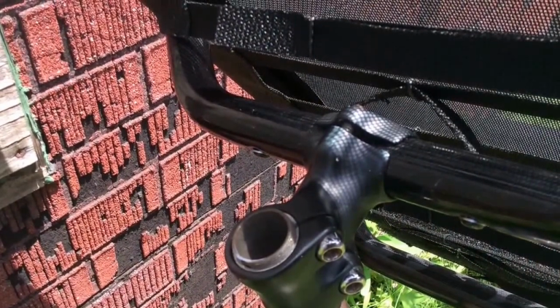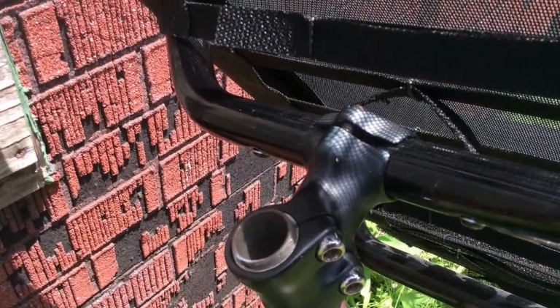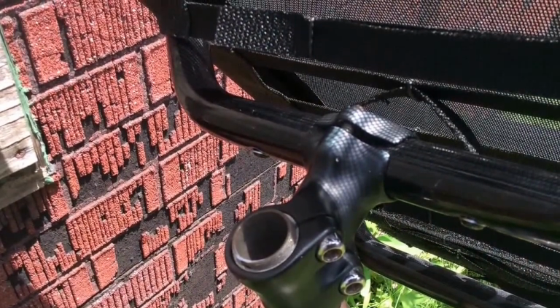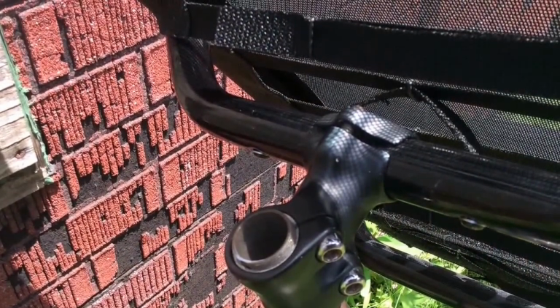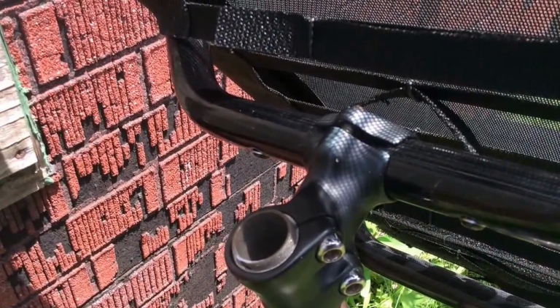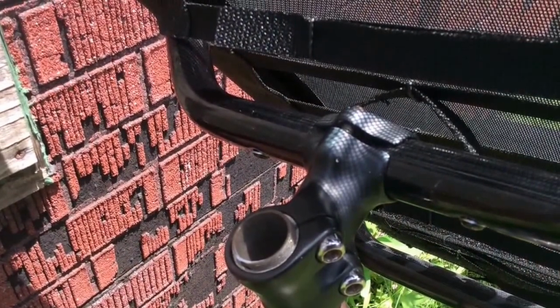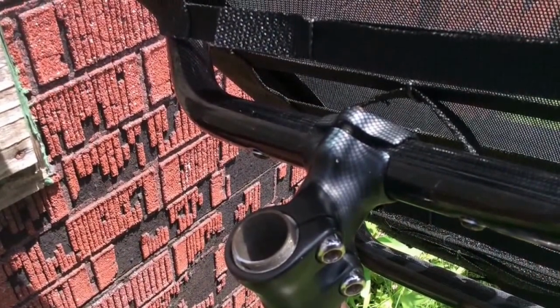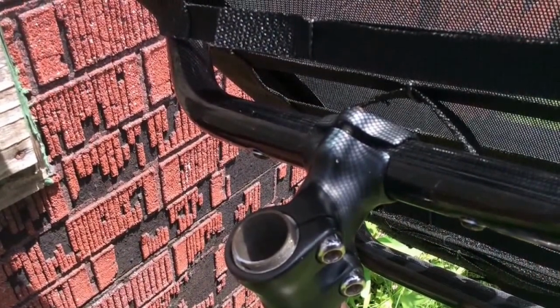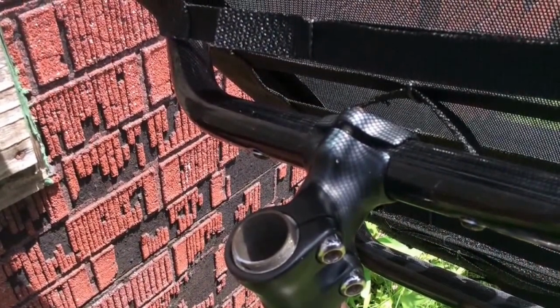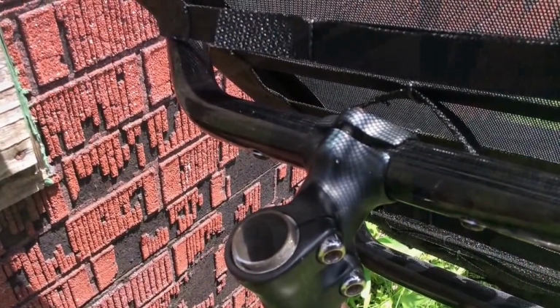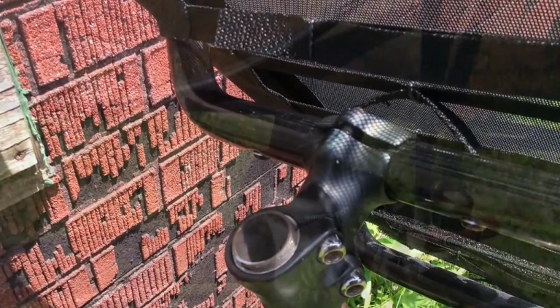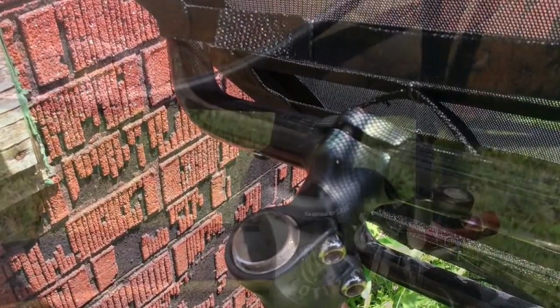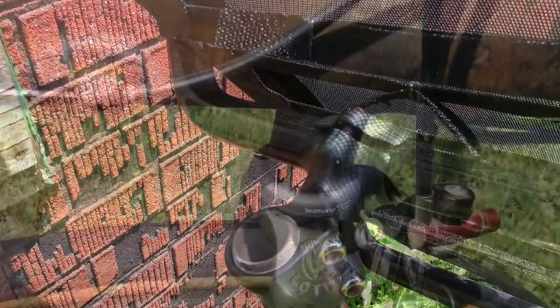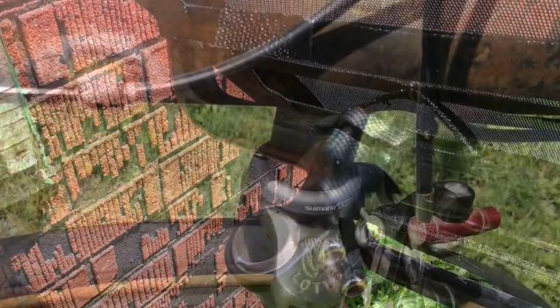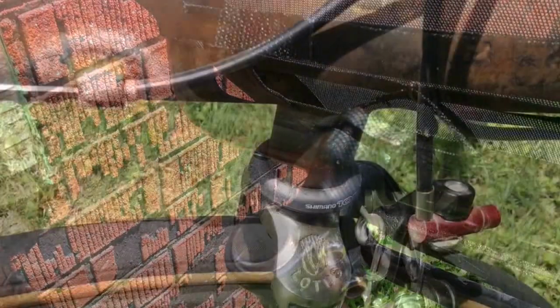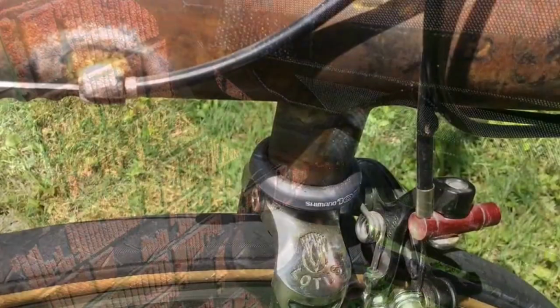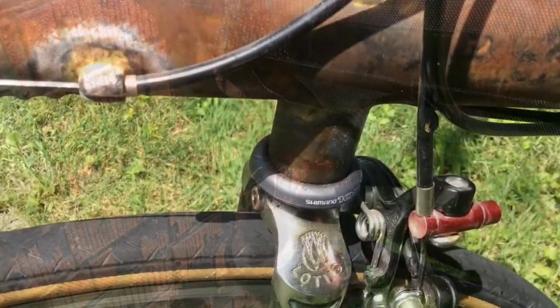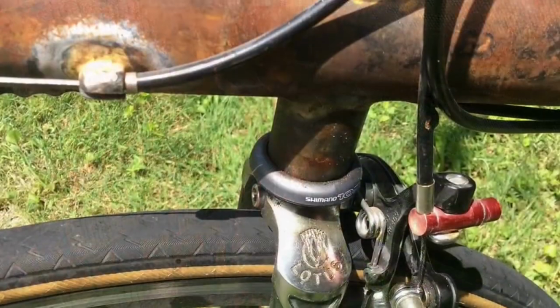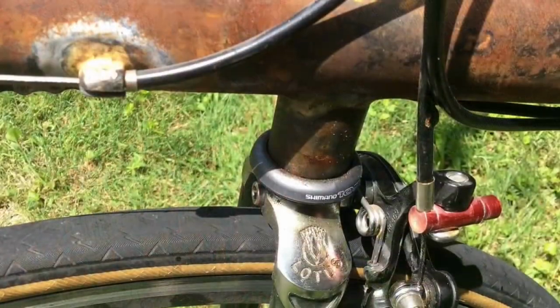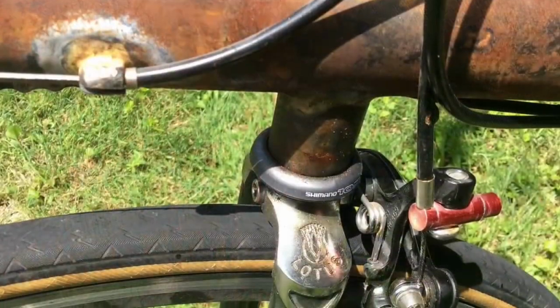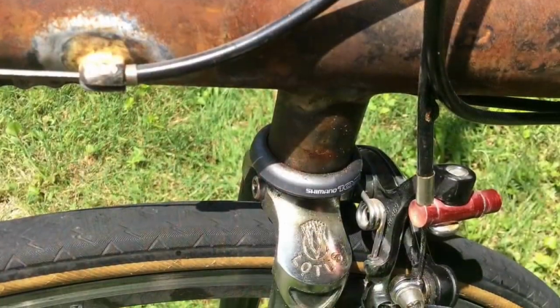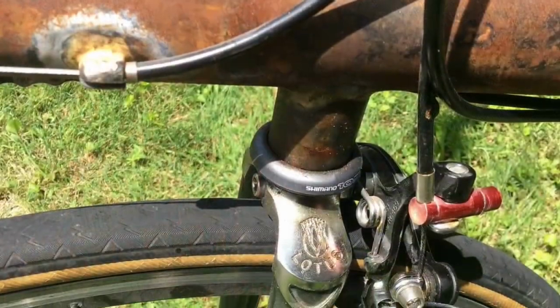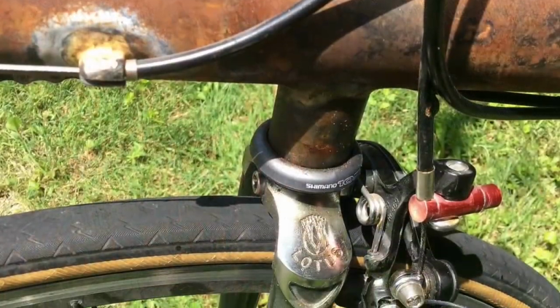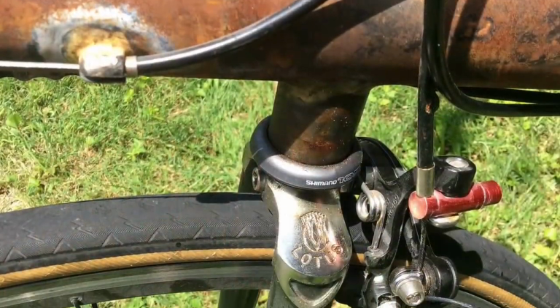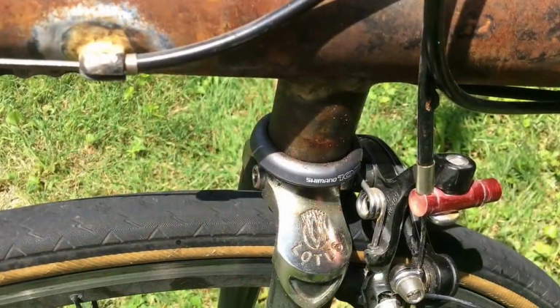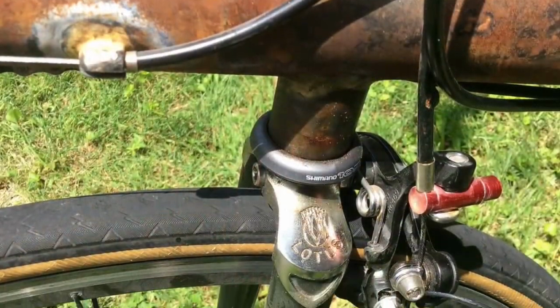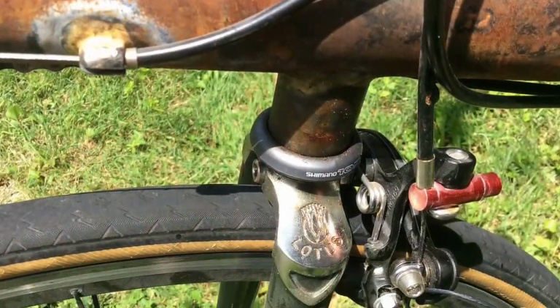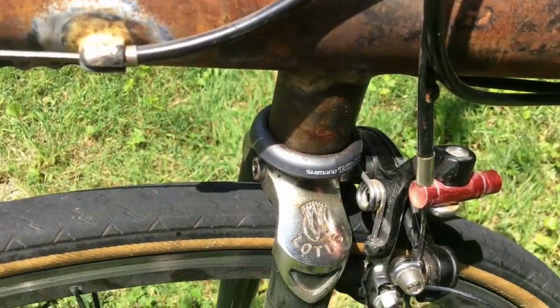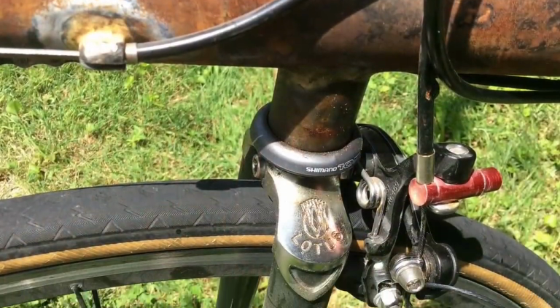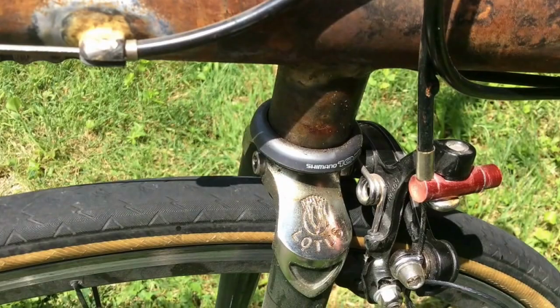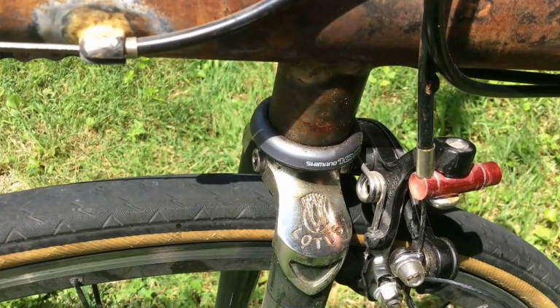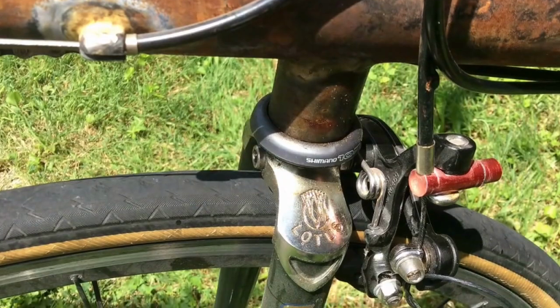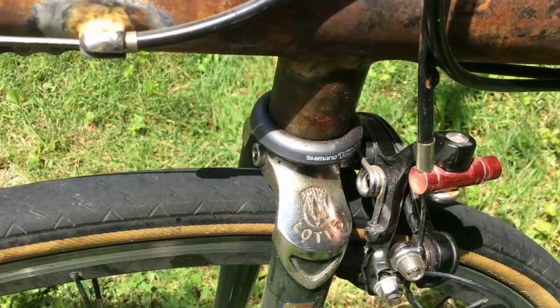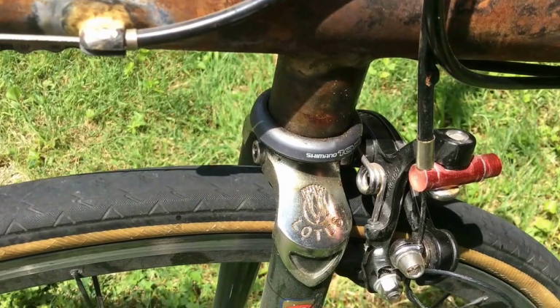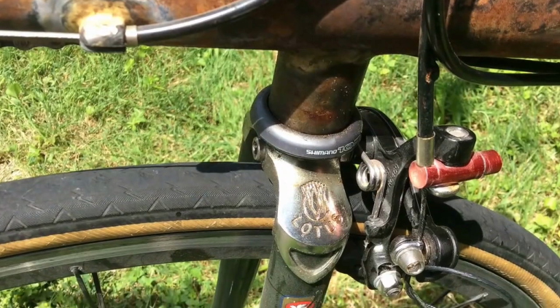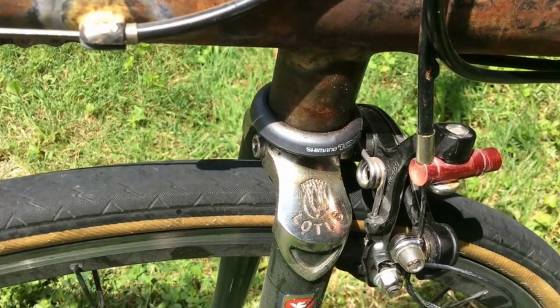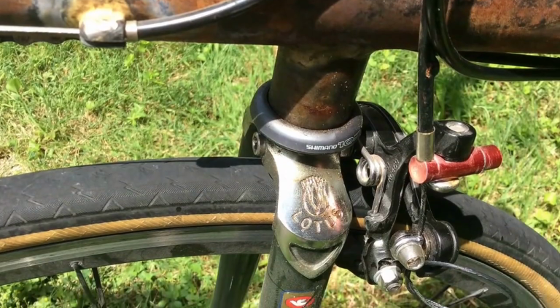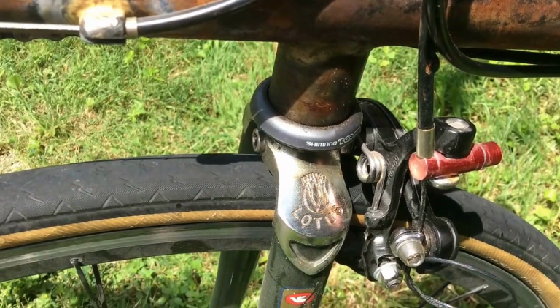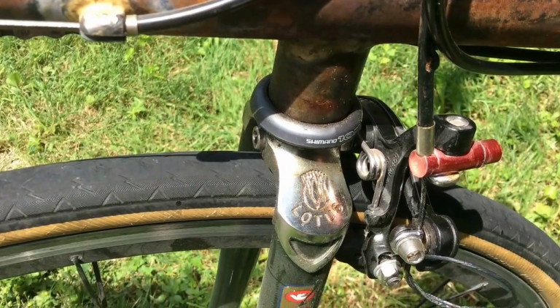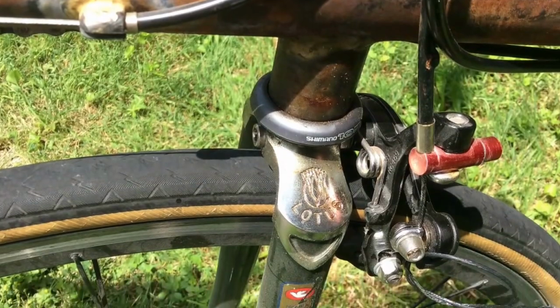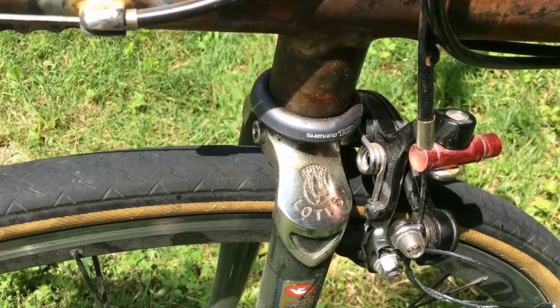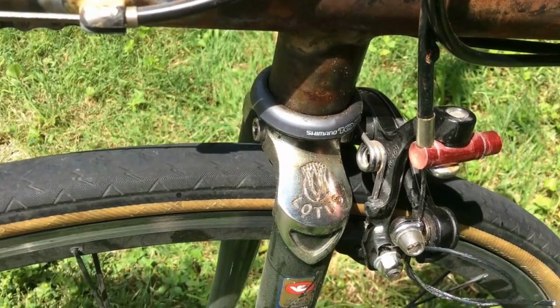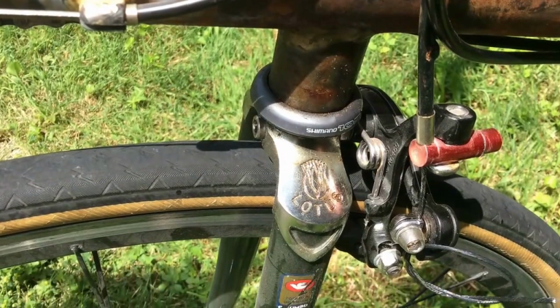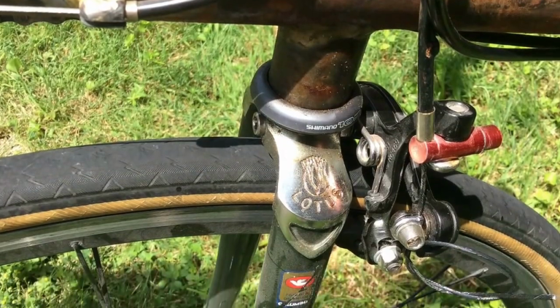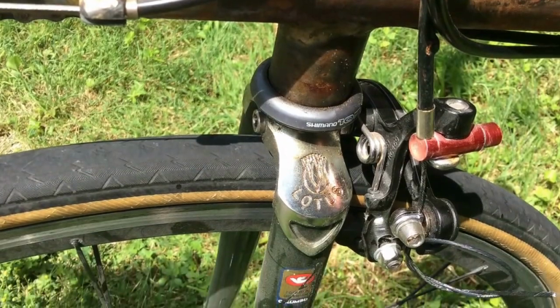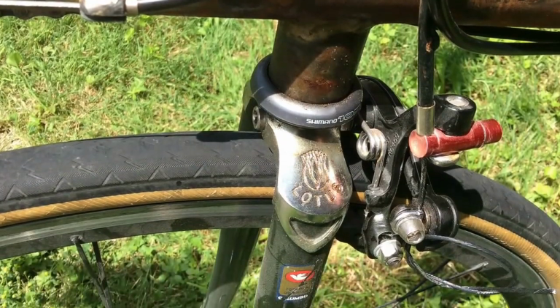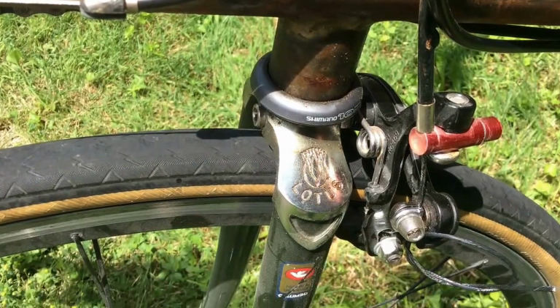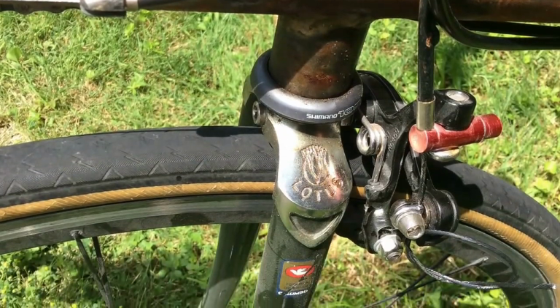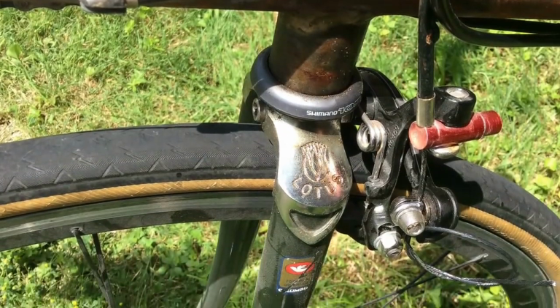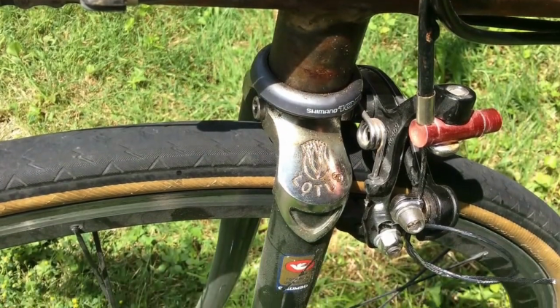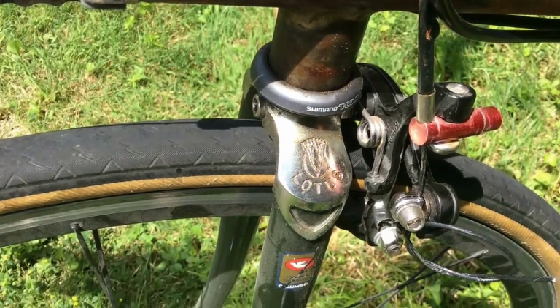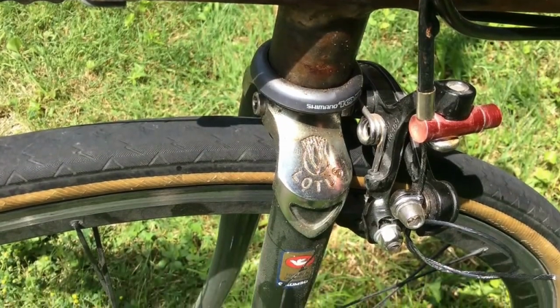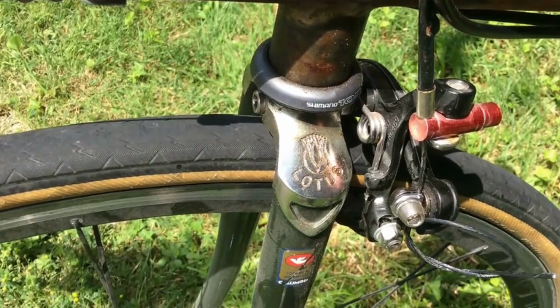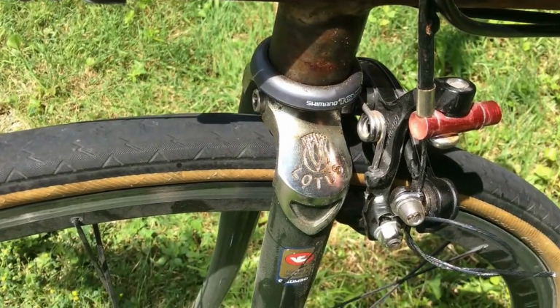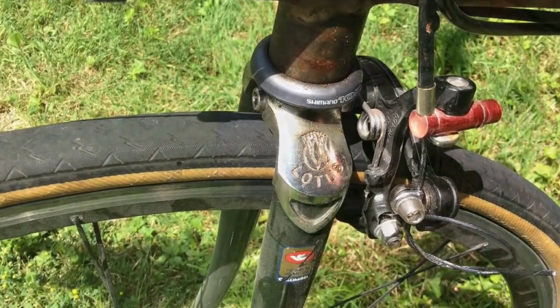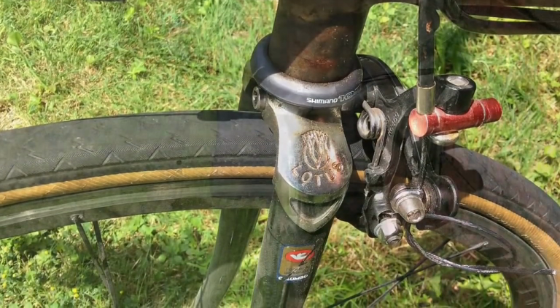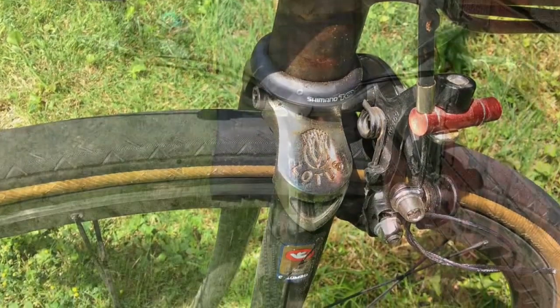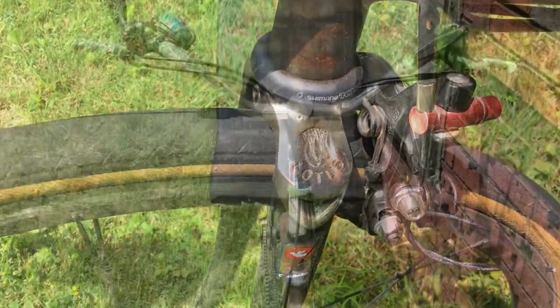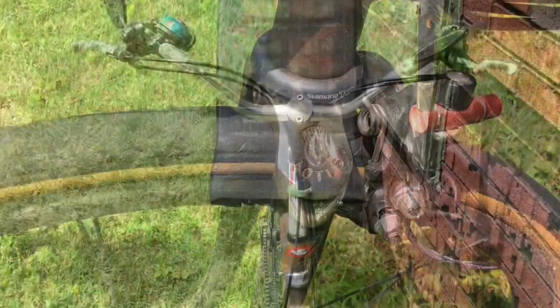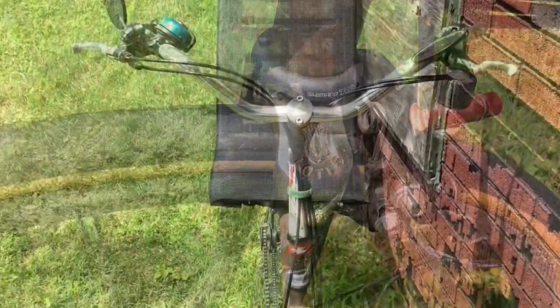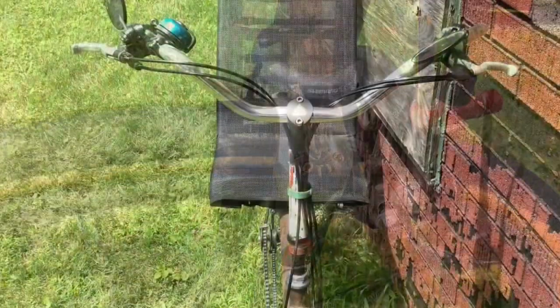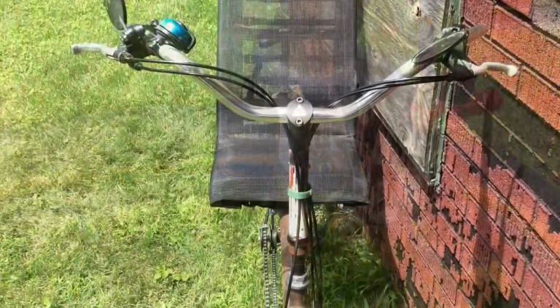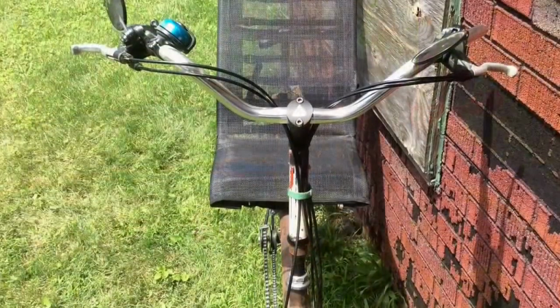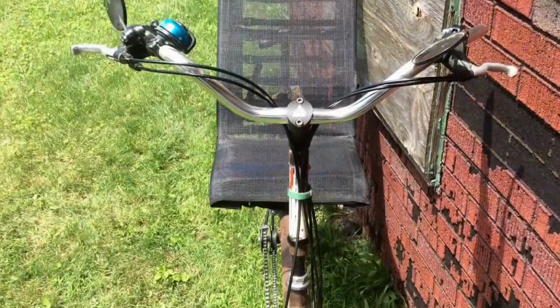I had to mount the front brake backwards and use that little red fitting so that the wheel could steer a bit better.